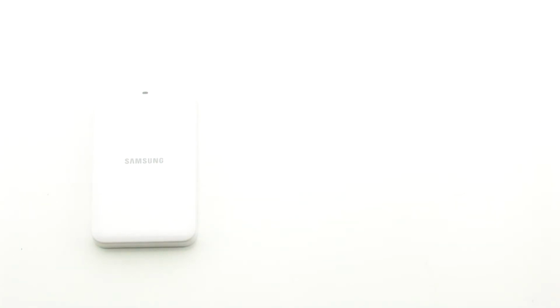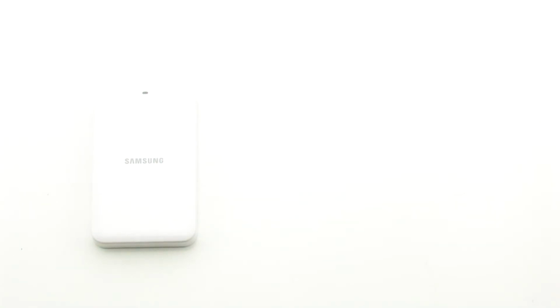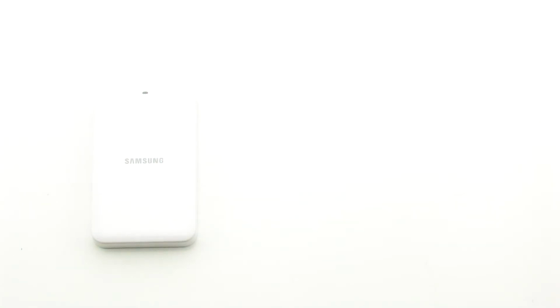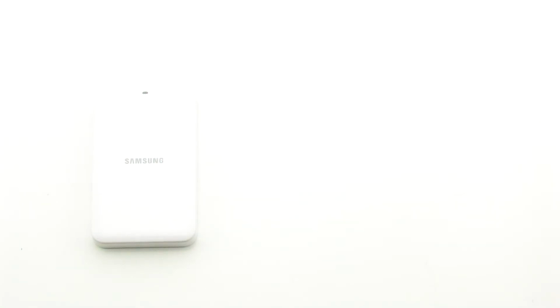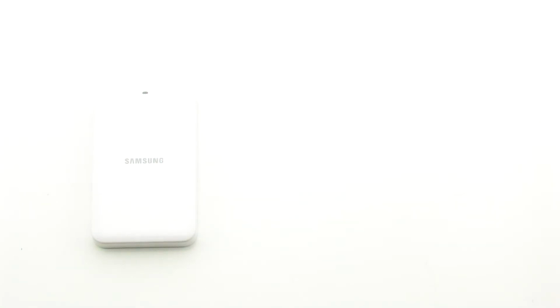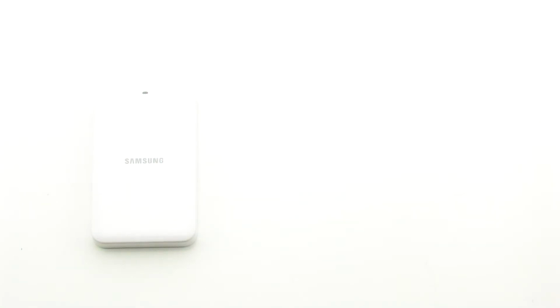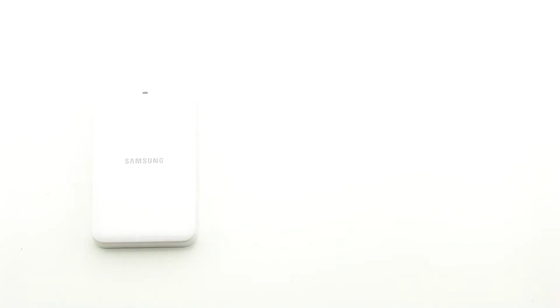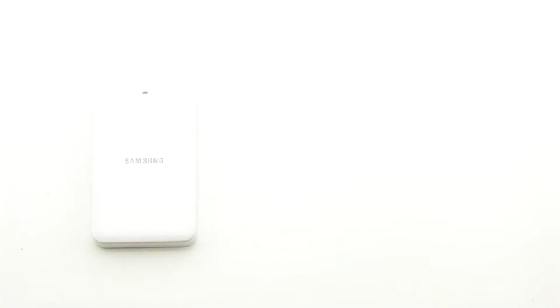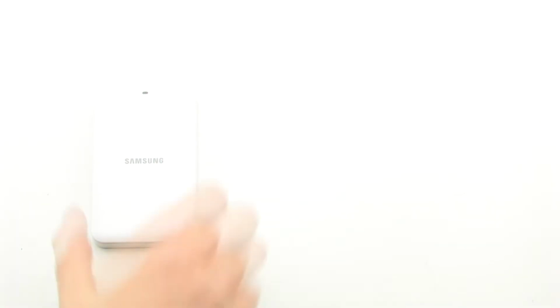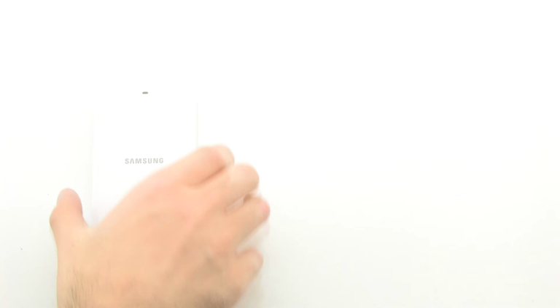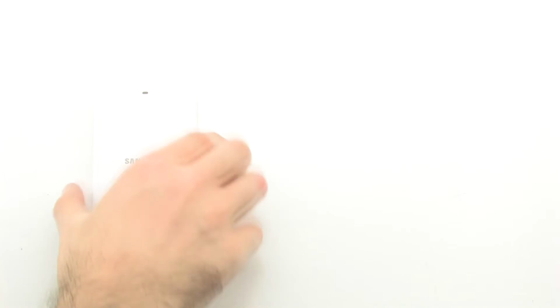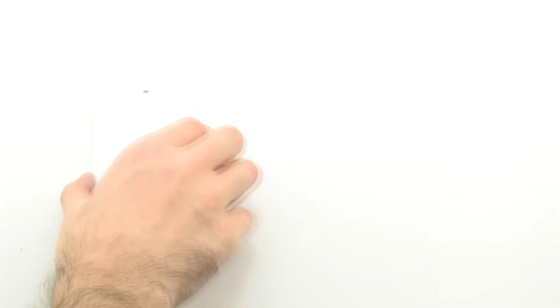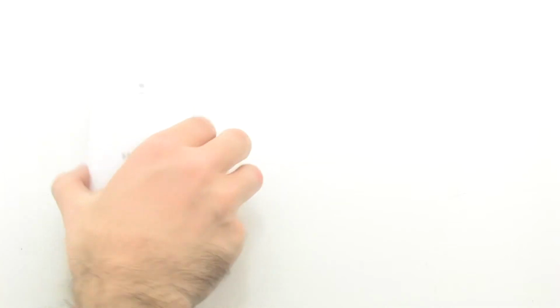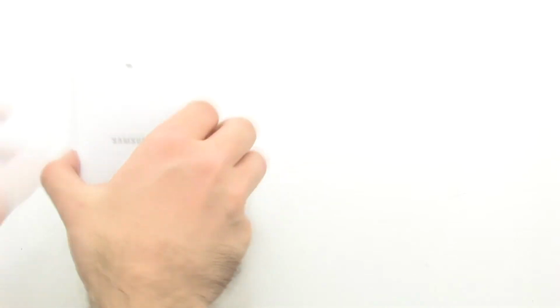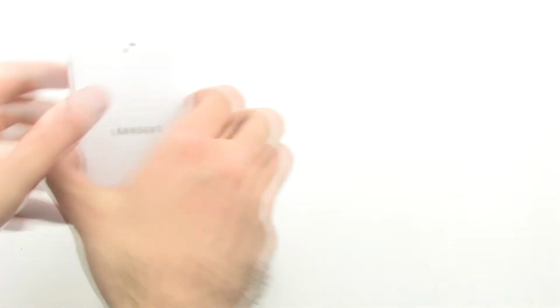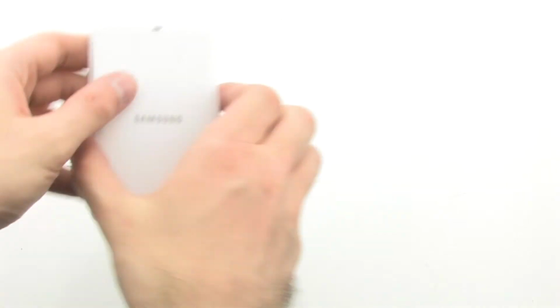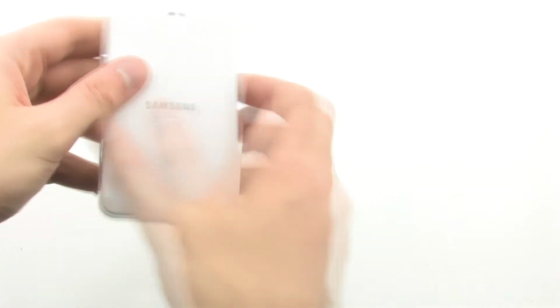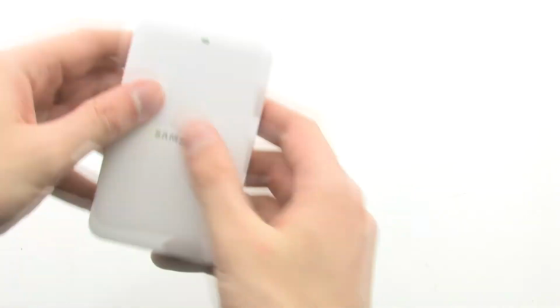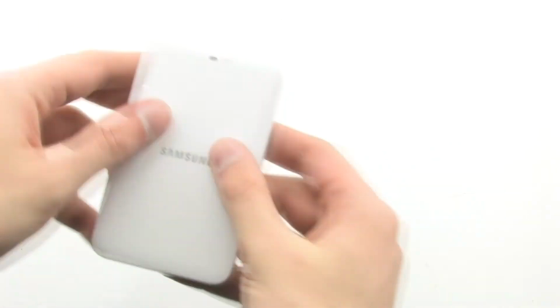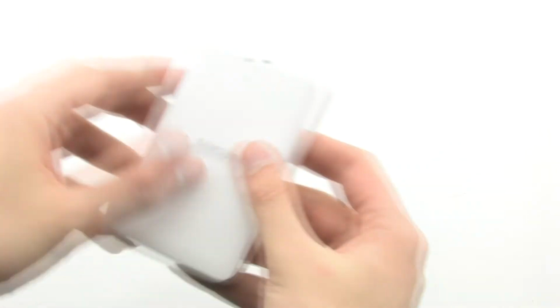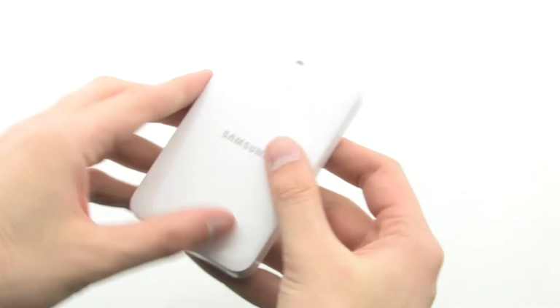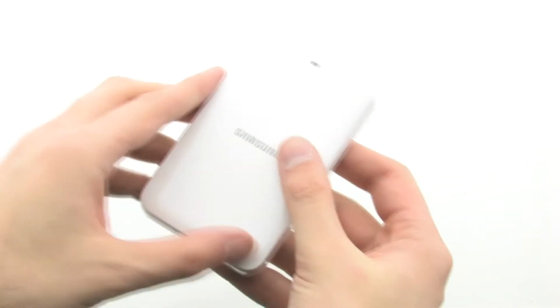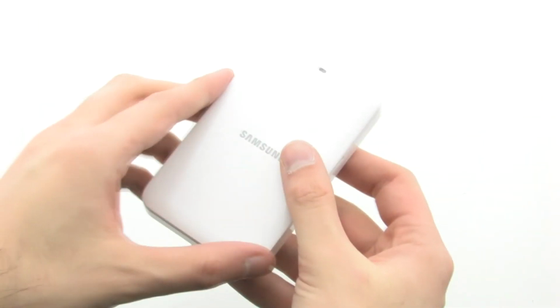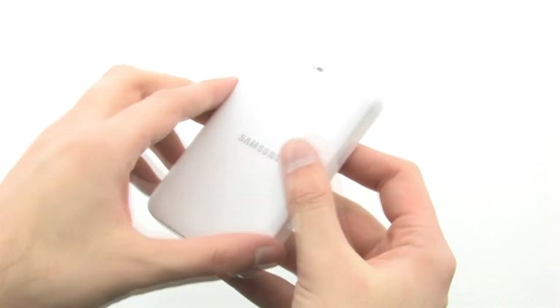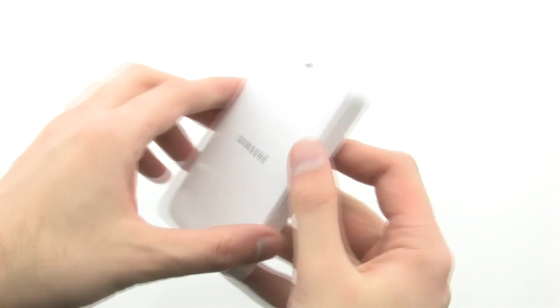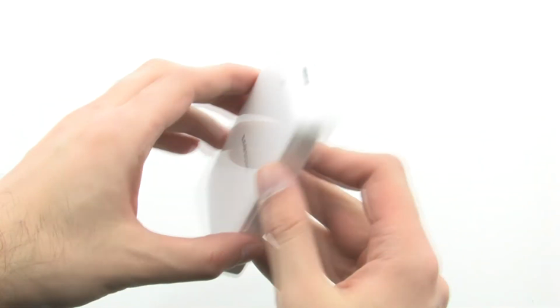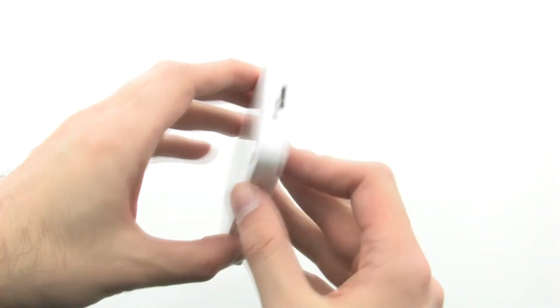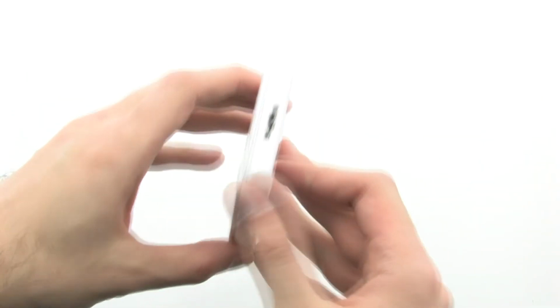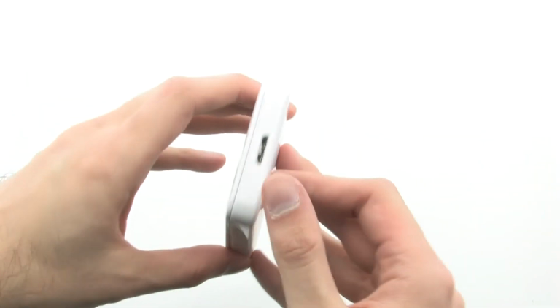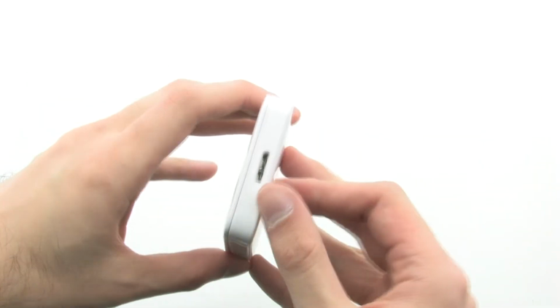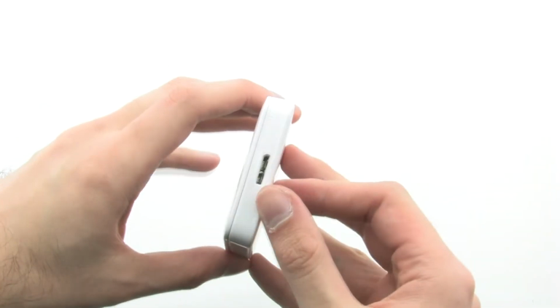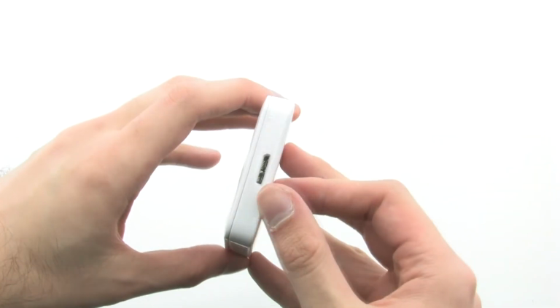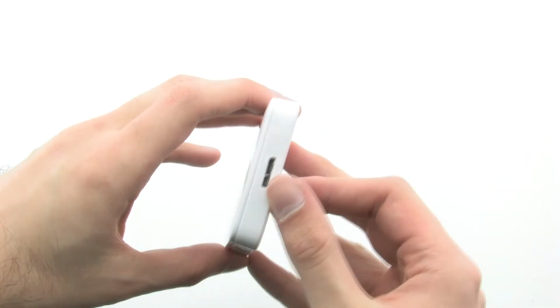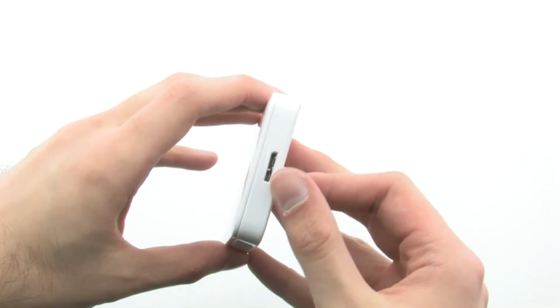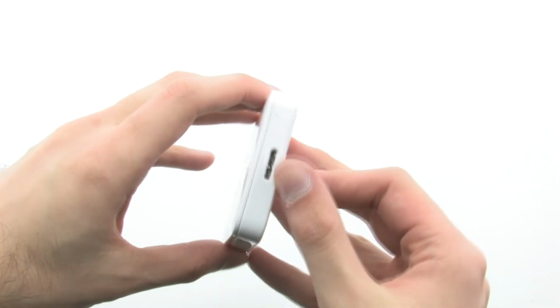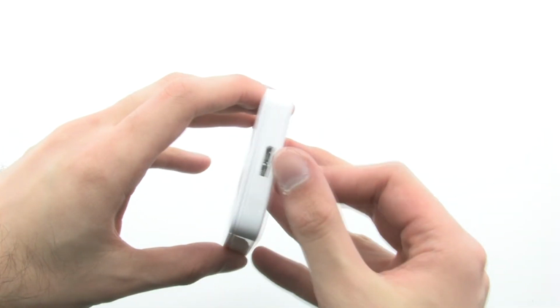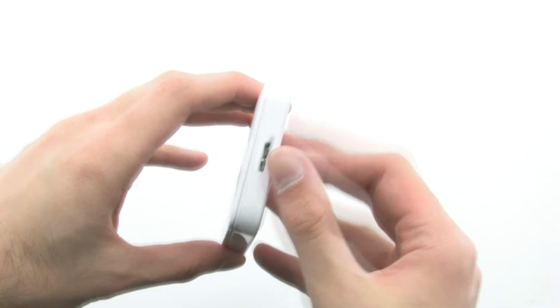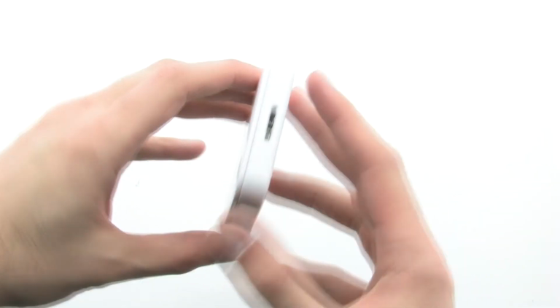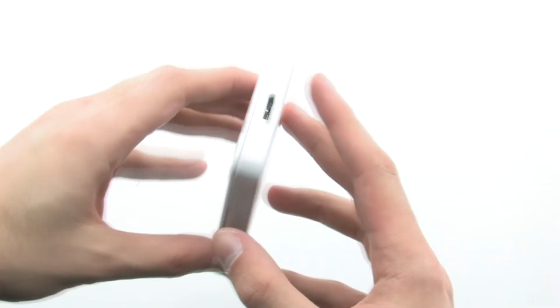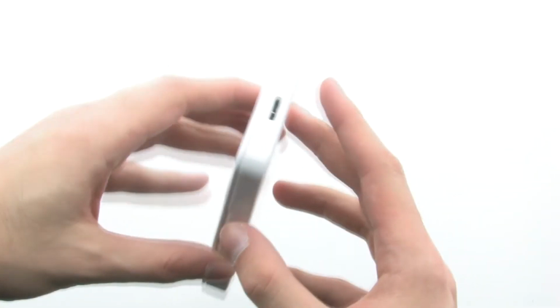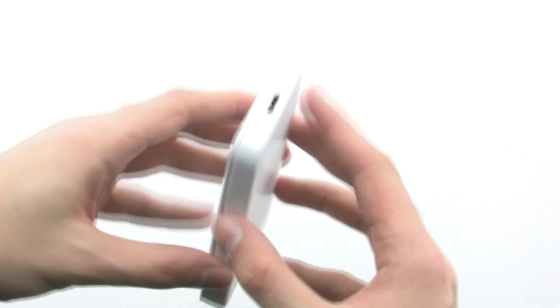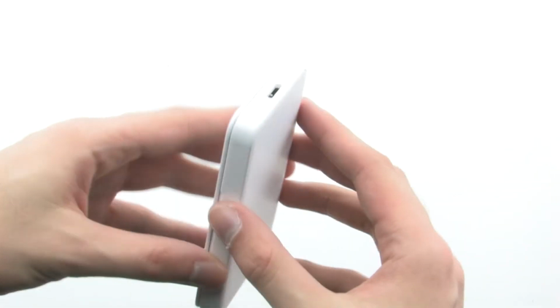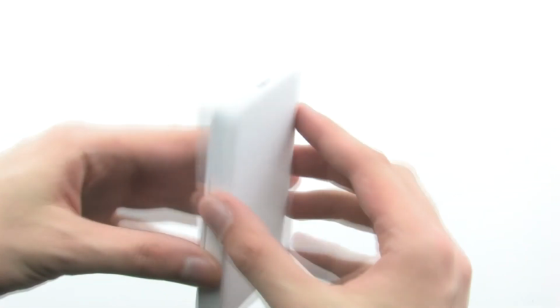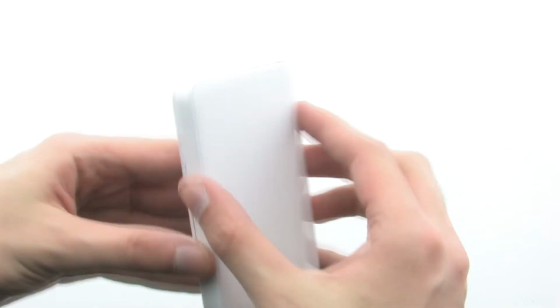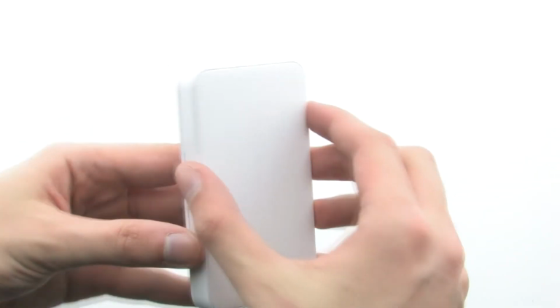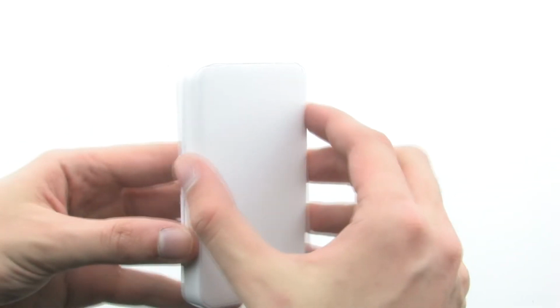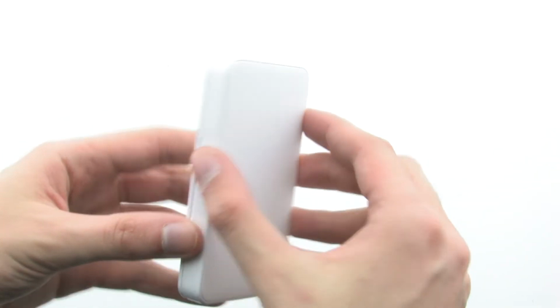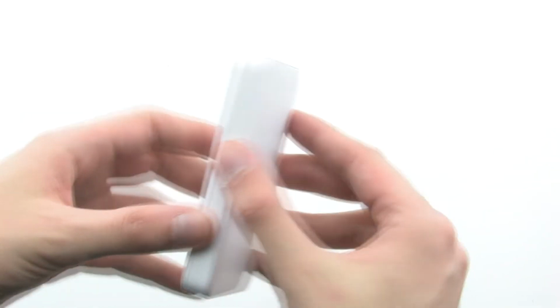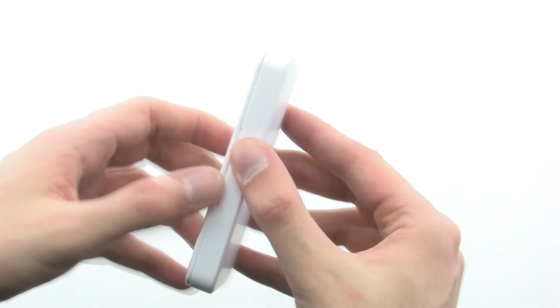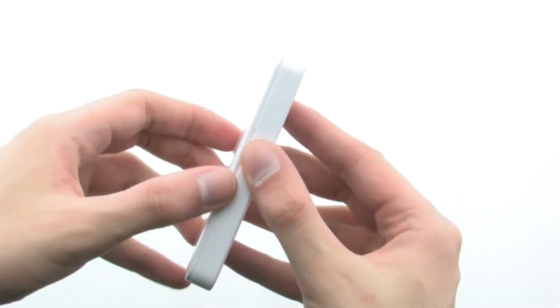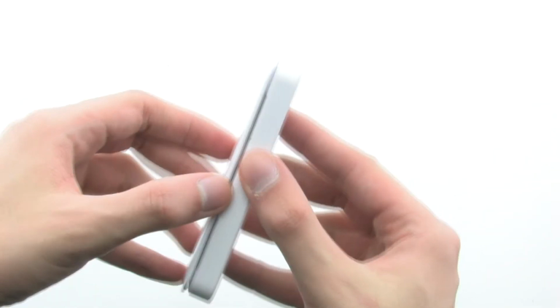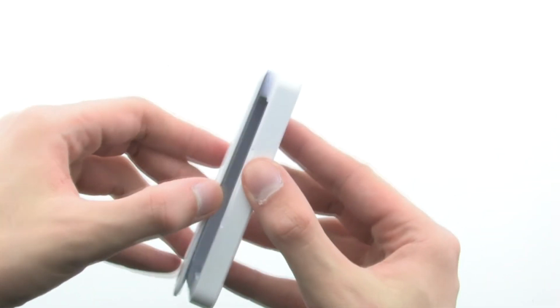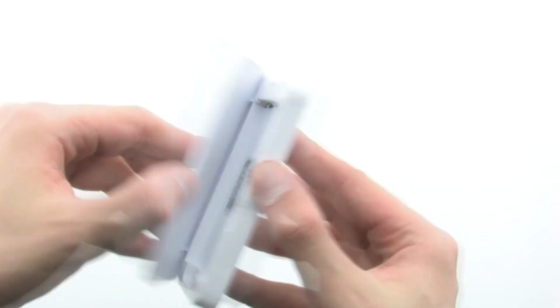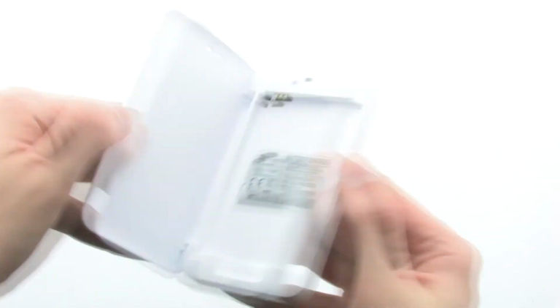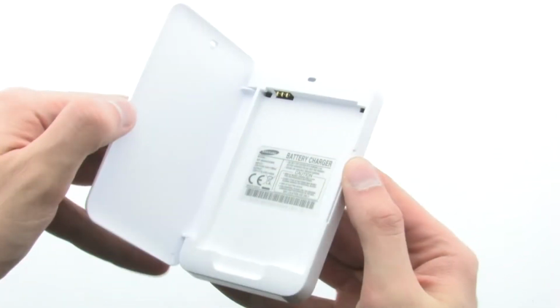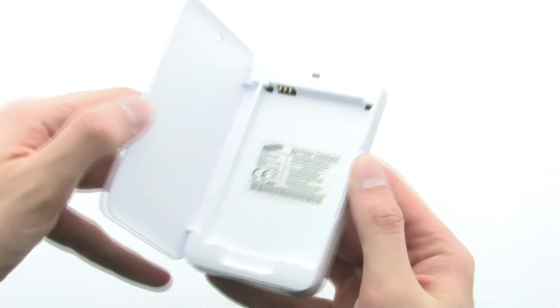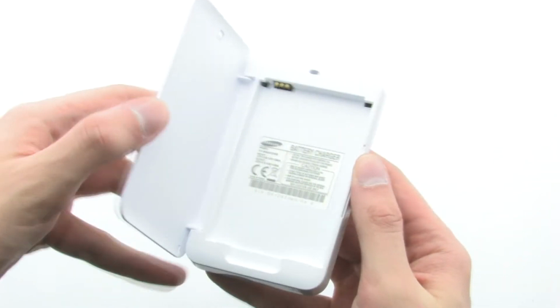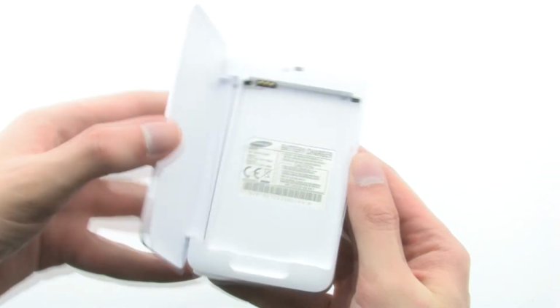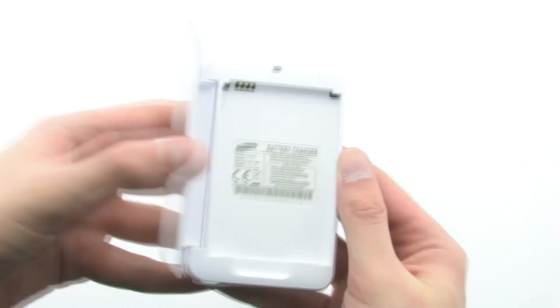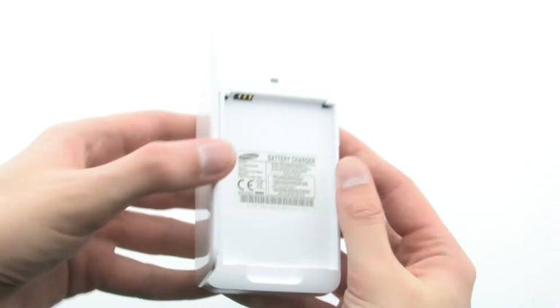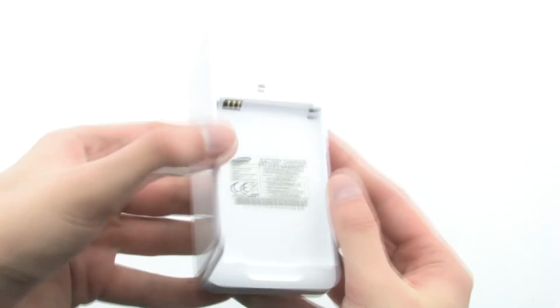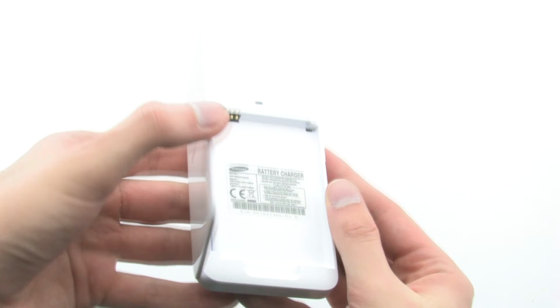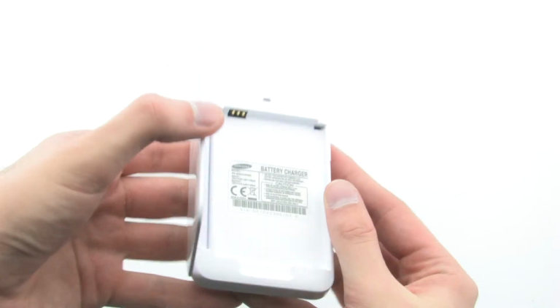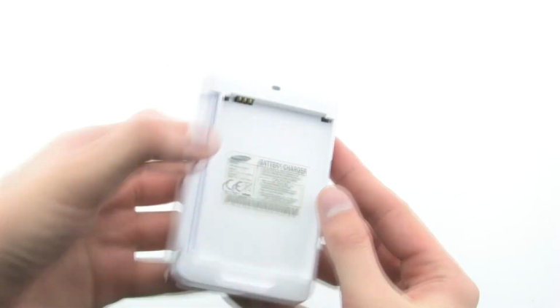The charging system allows you to keep your Galaxy Note 3 powered all day, thanks to the included extra battery and quick swap design.